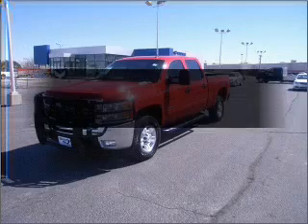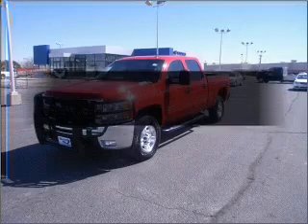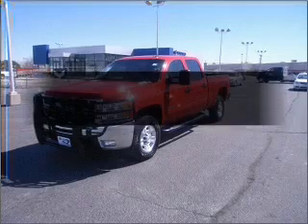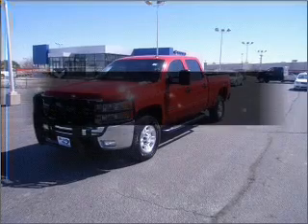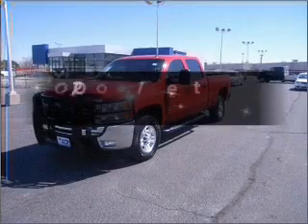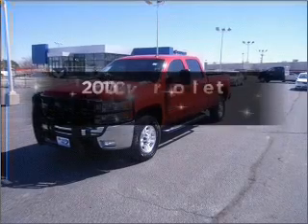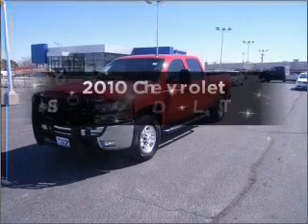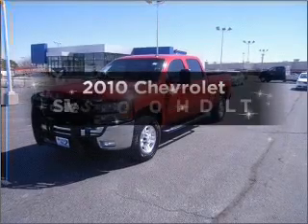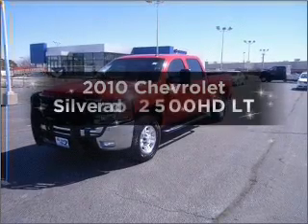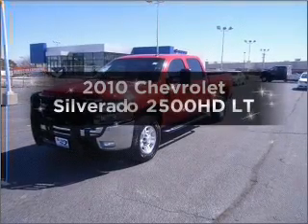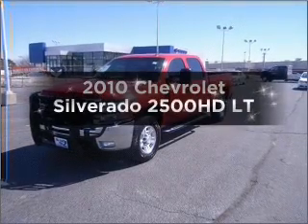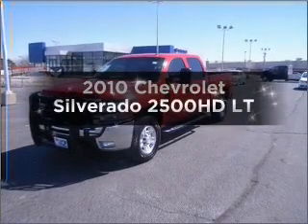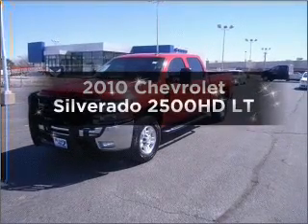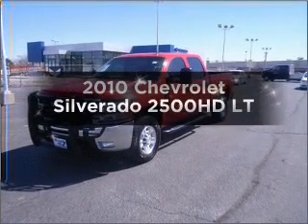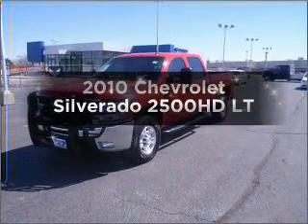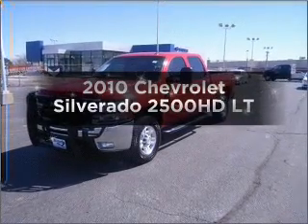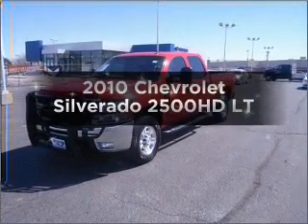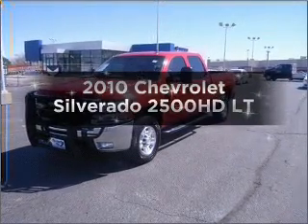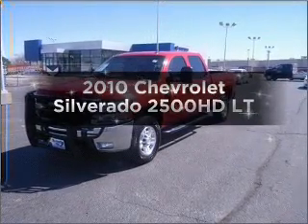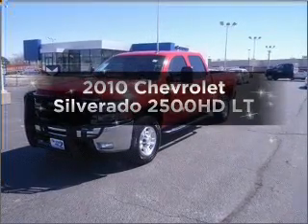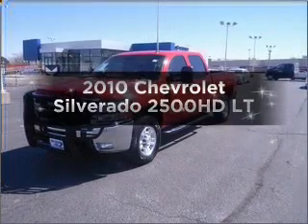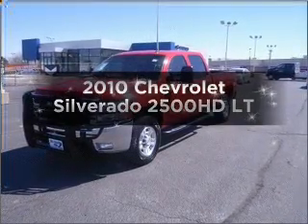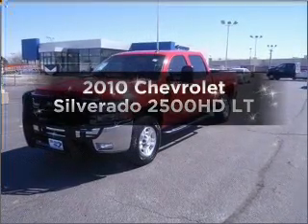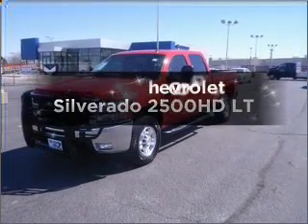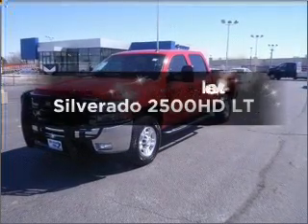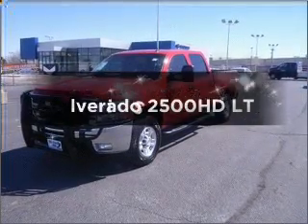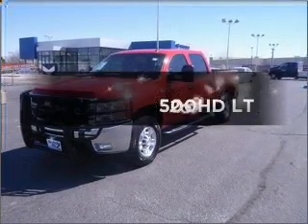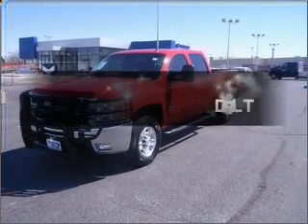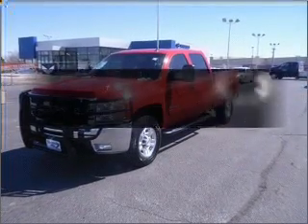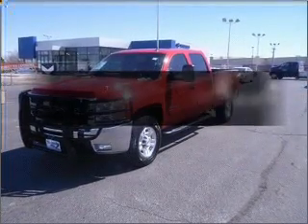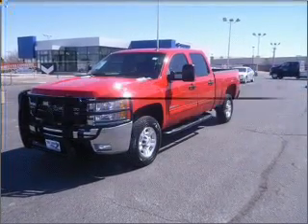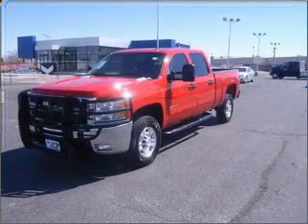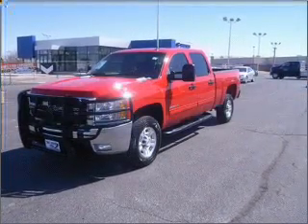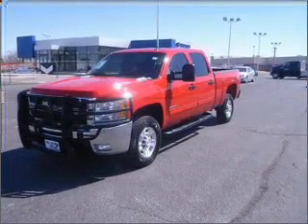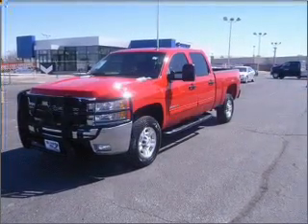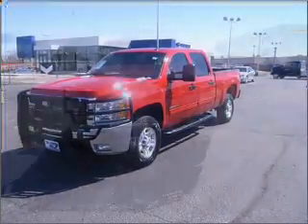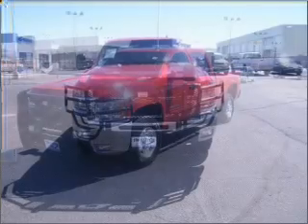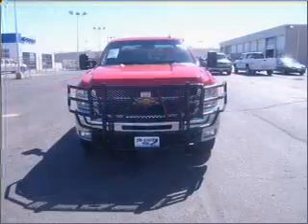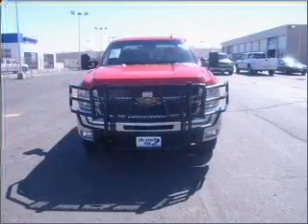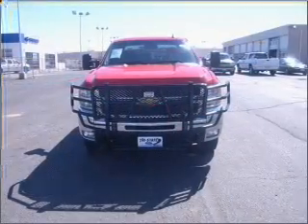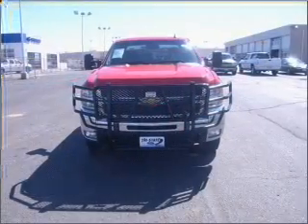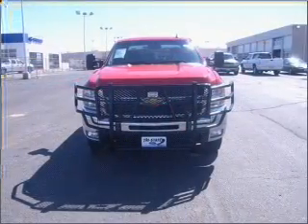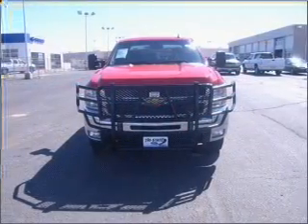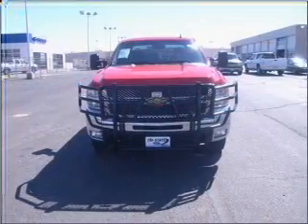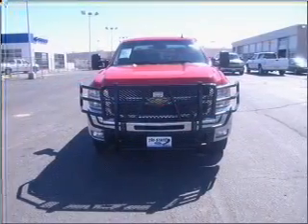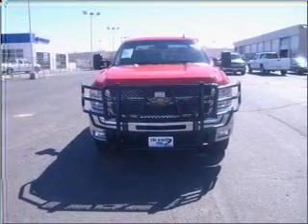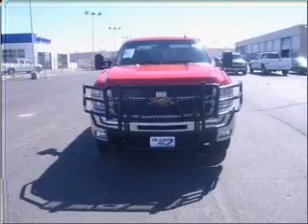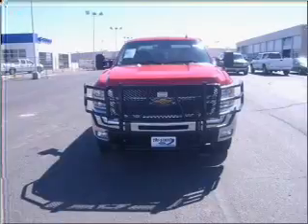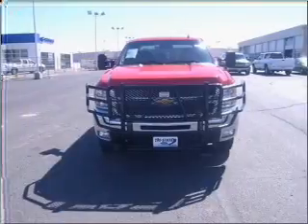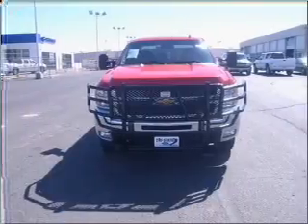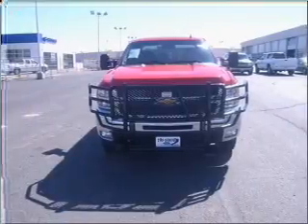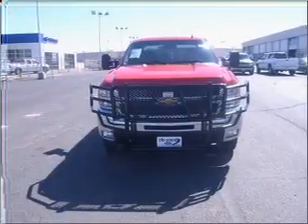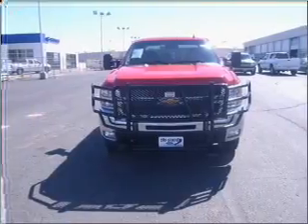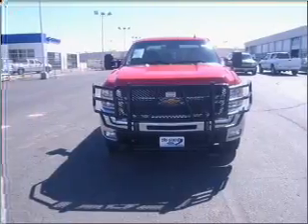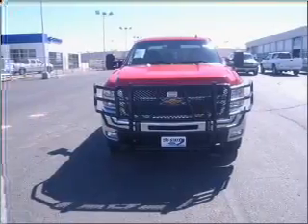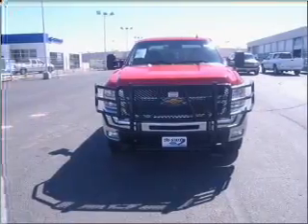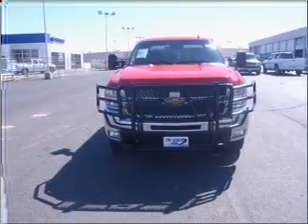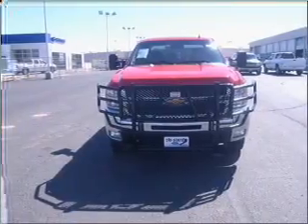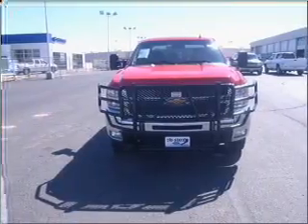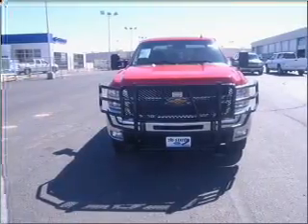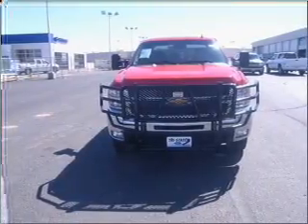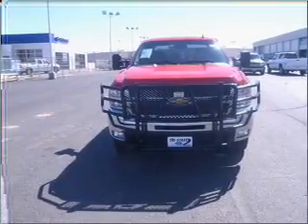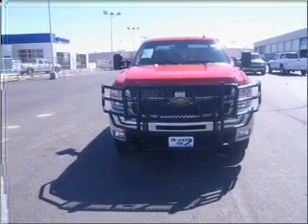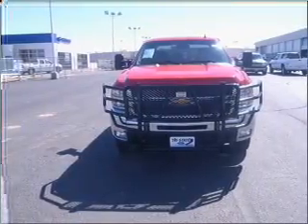Presenting the 2010 Chevrolet Silverado 2500 HD. If you're looking for a first-rate auto, this one could be yours today.